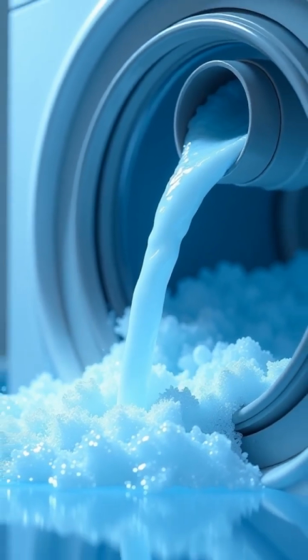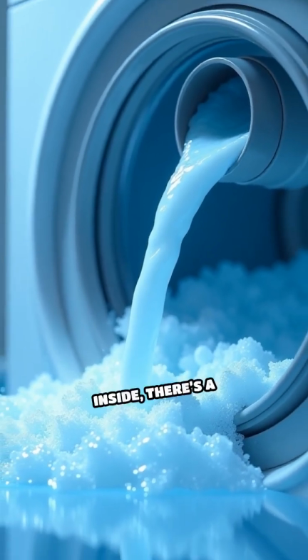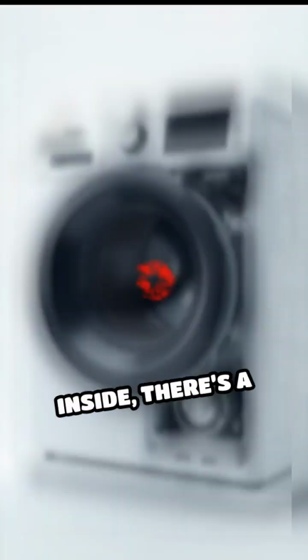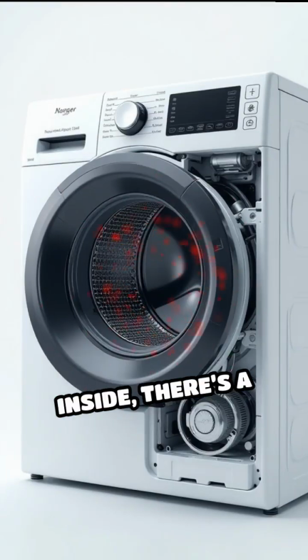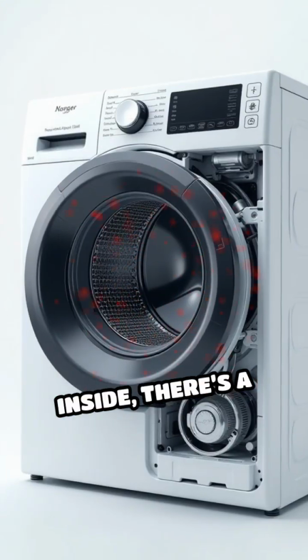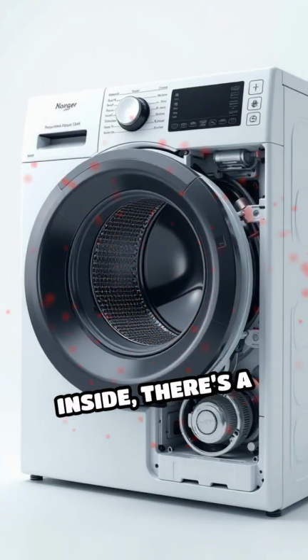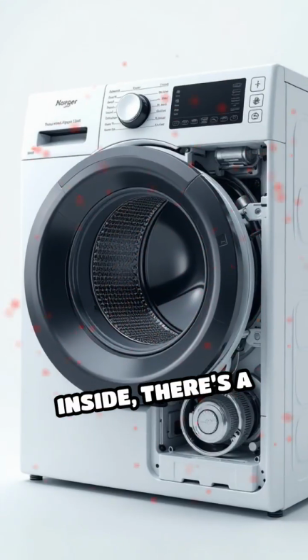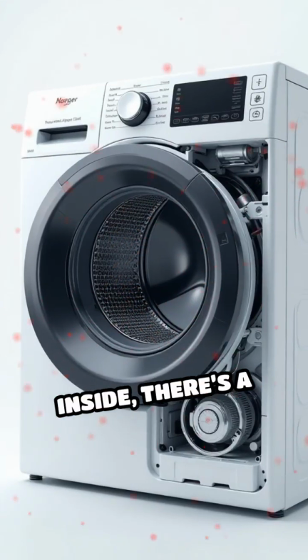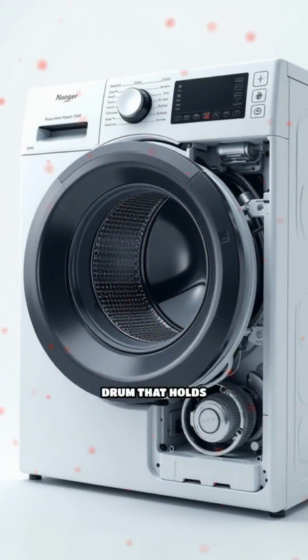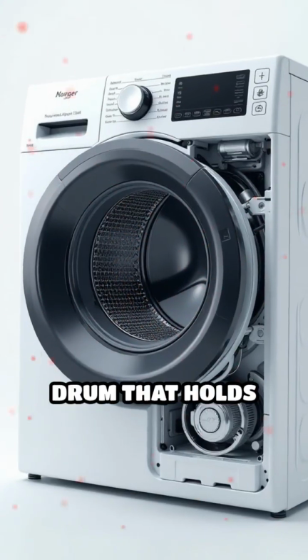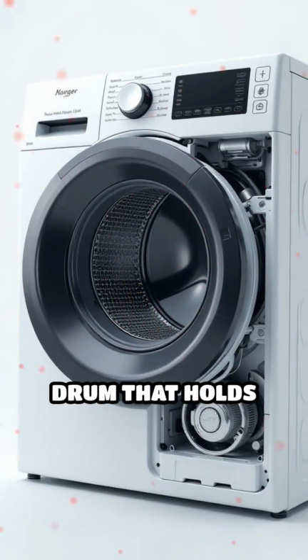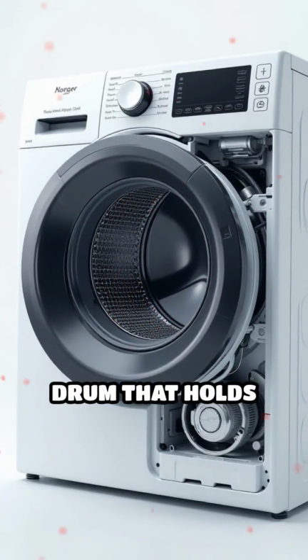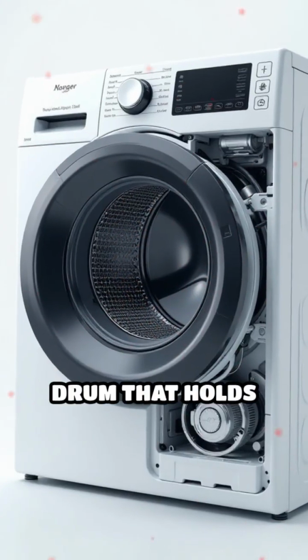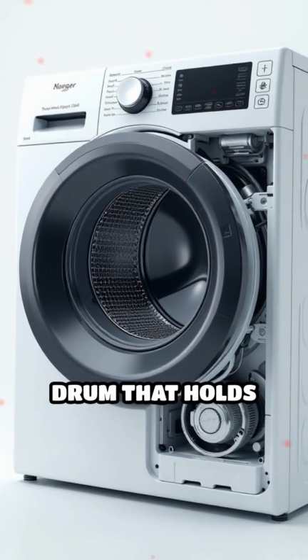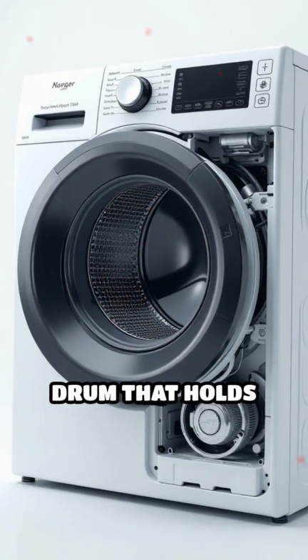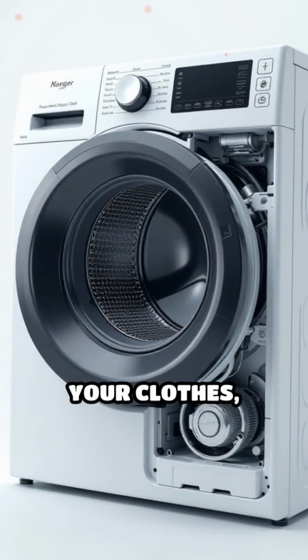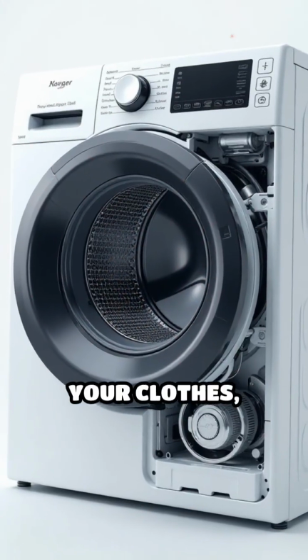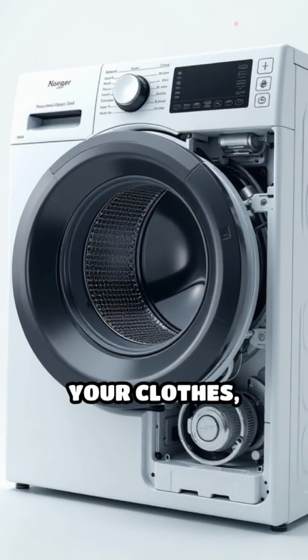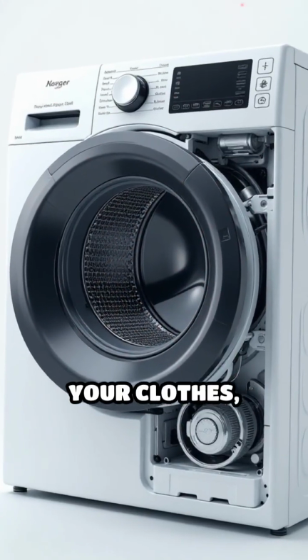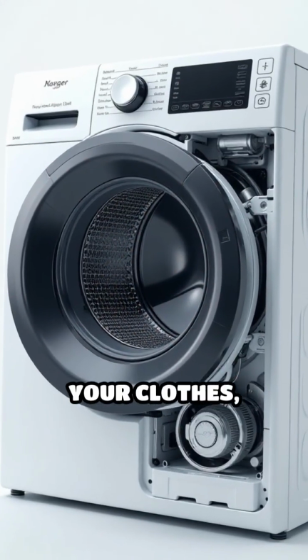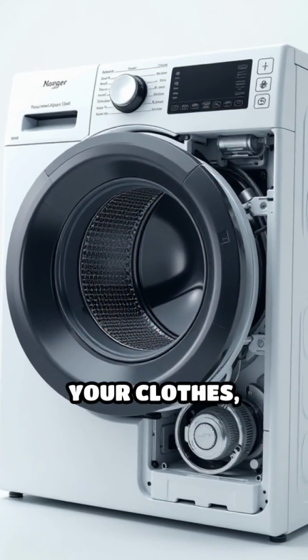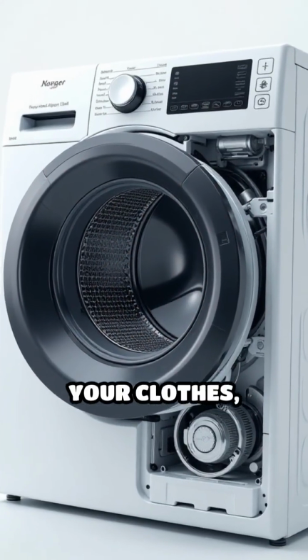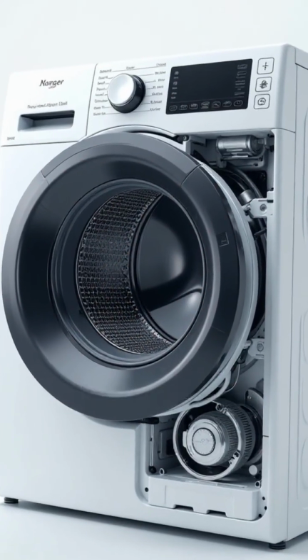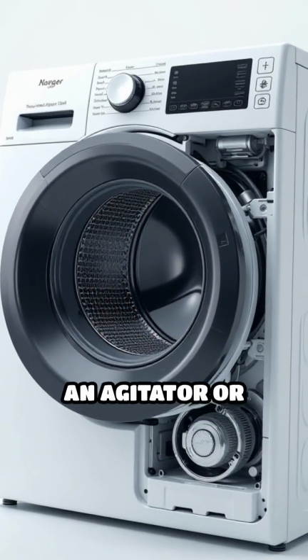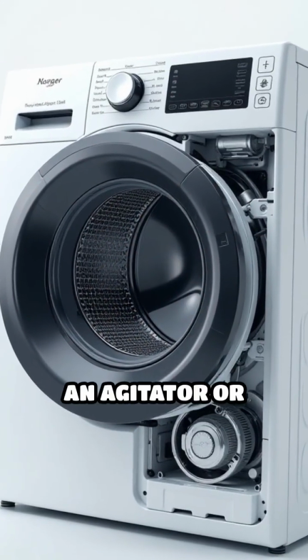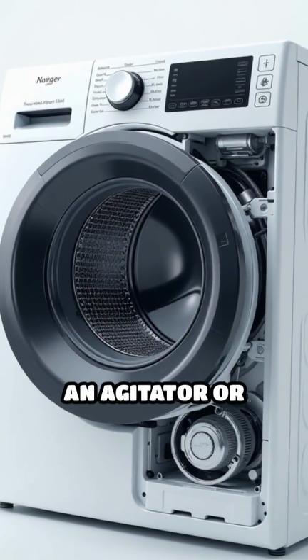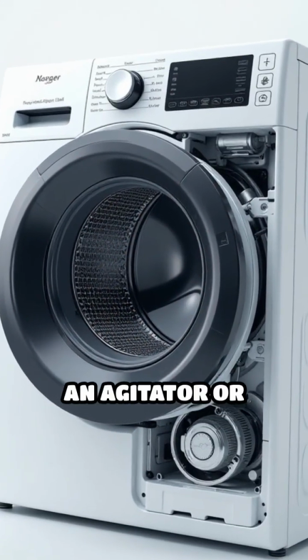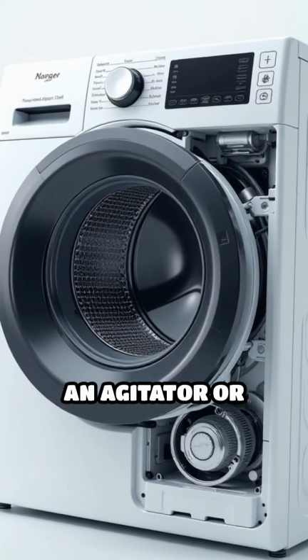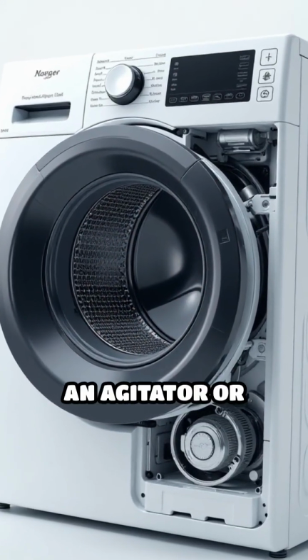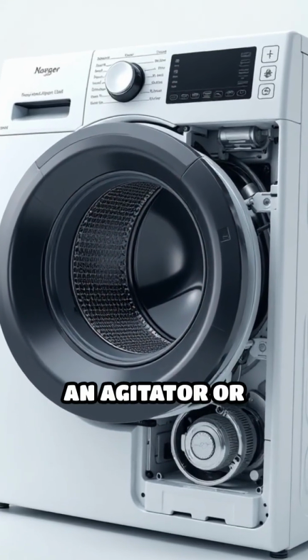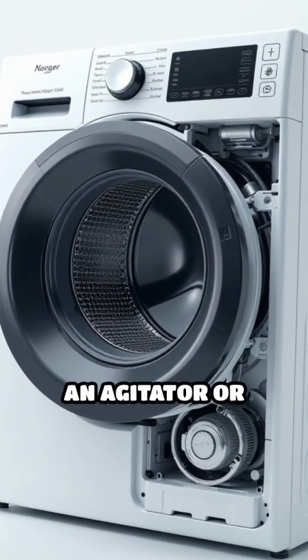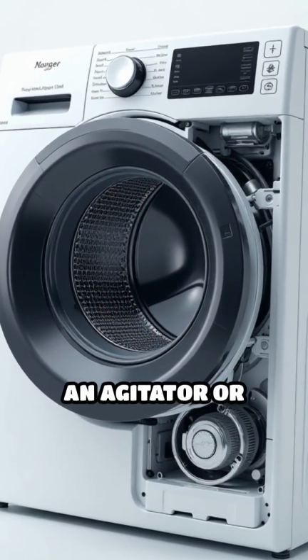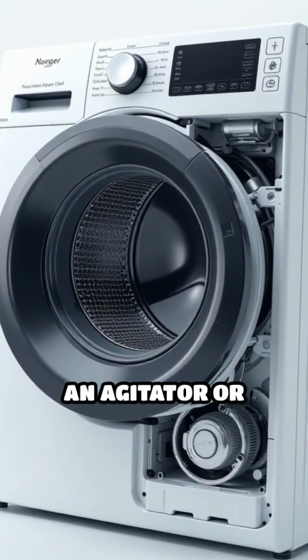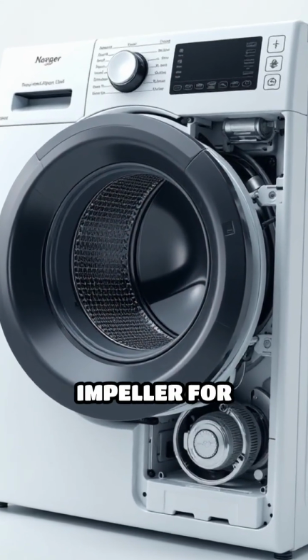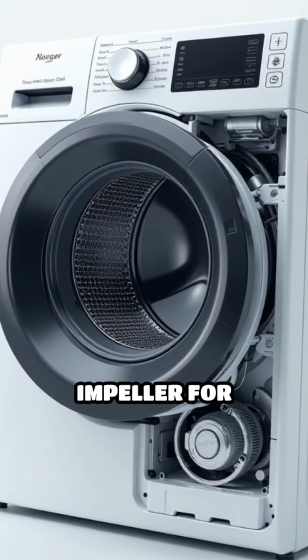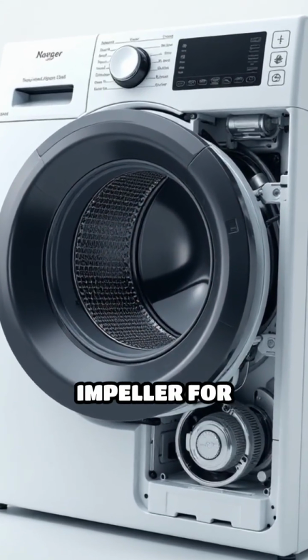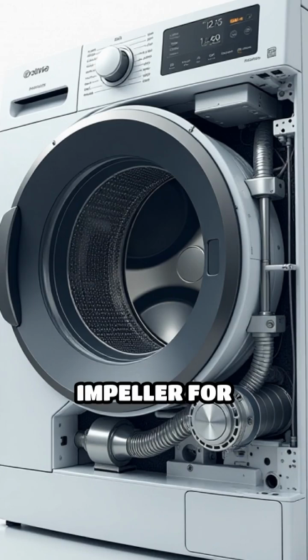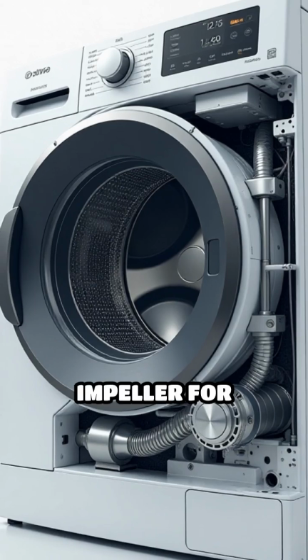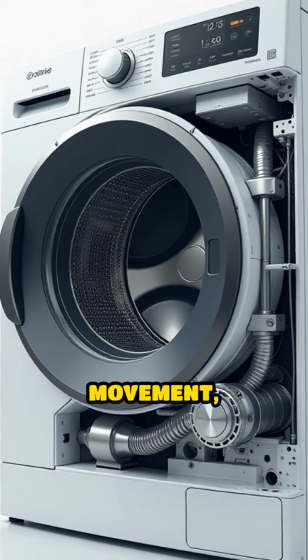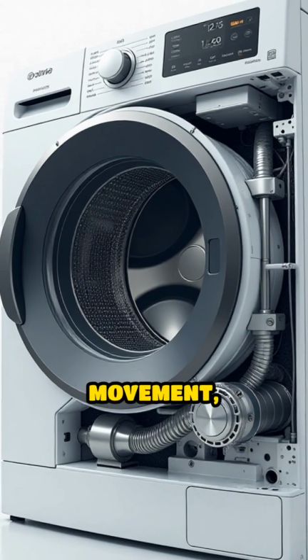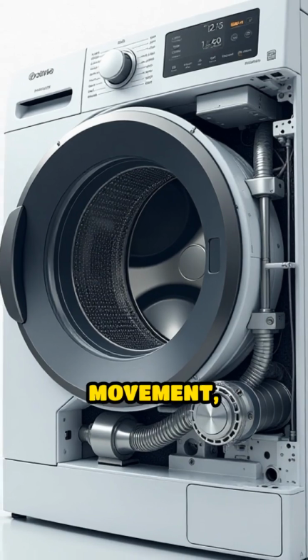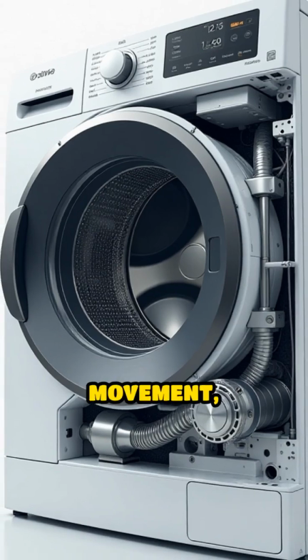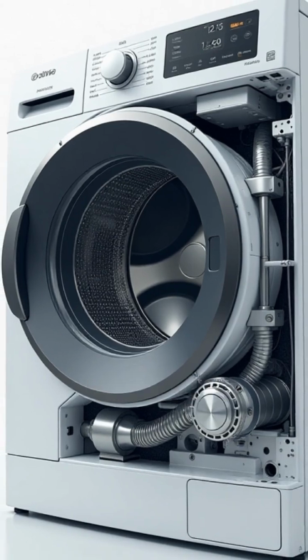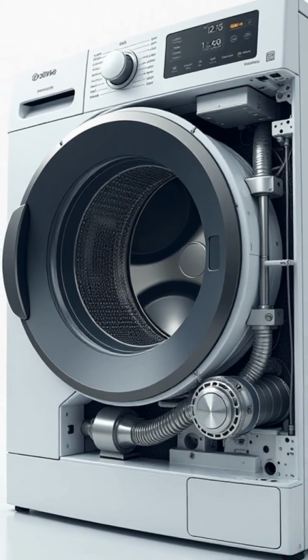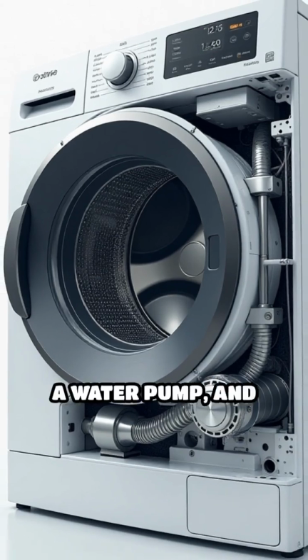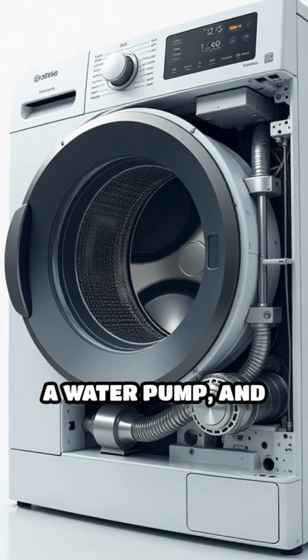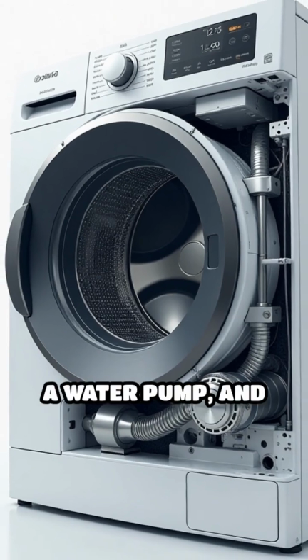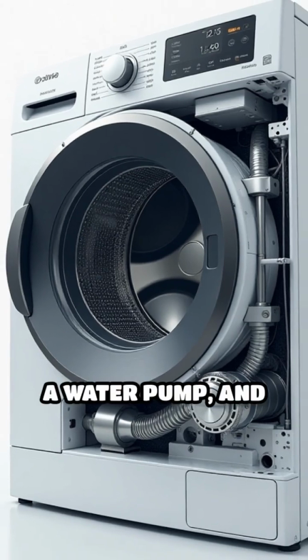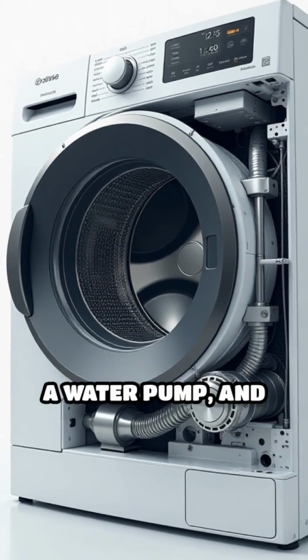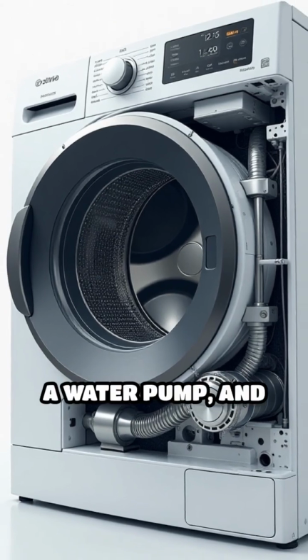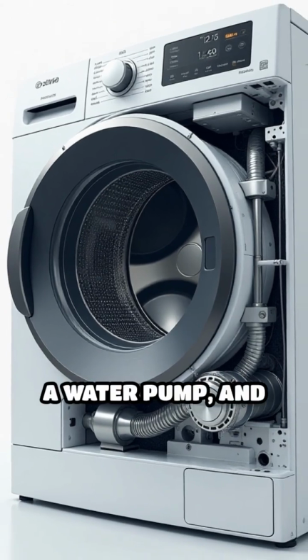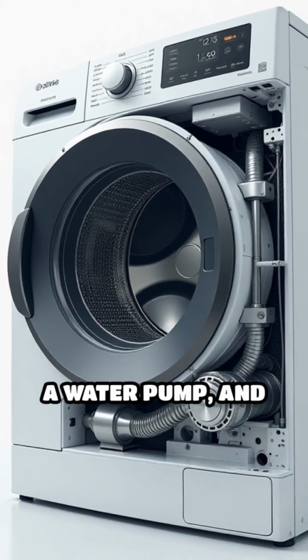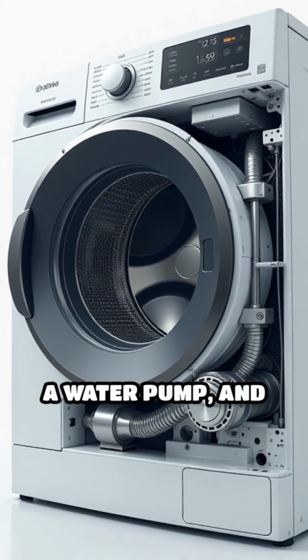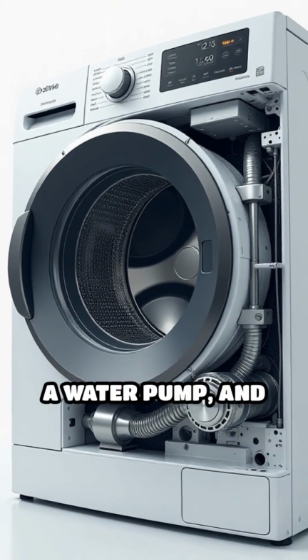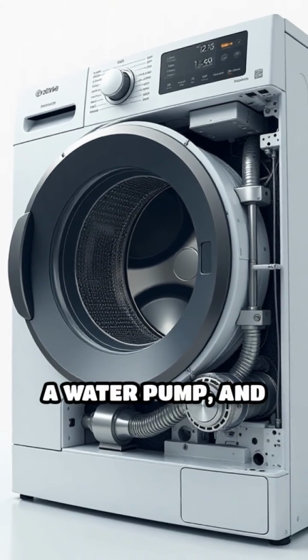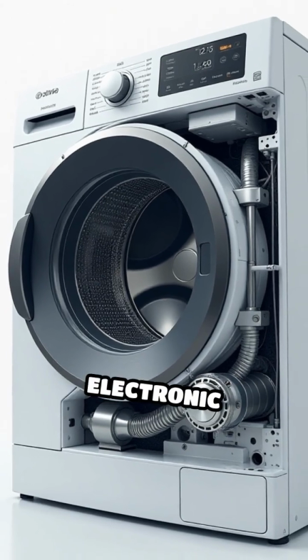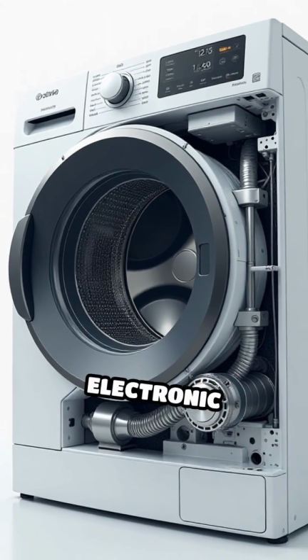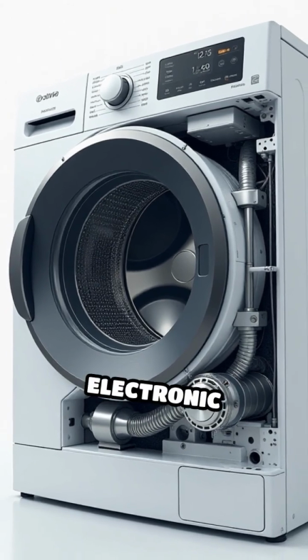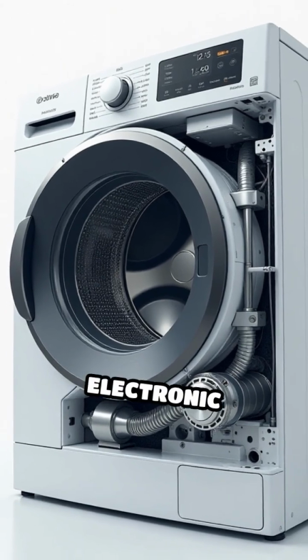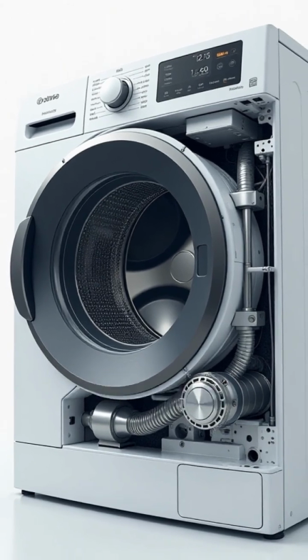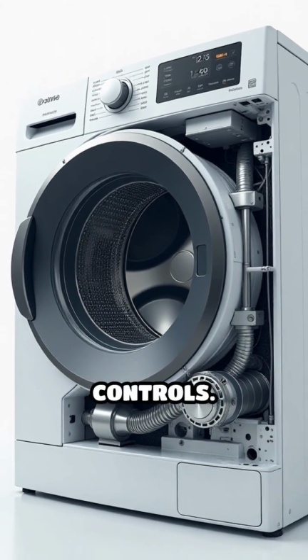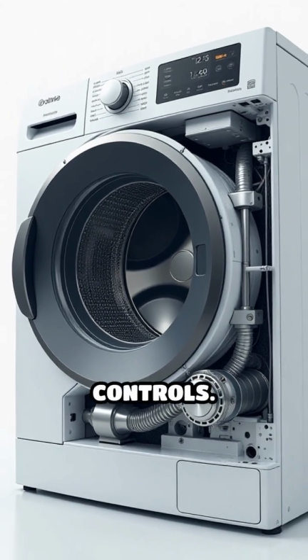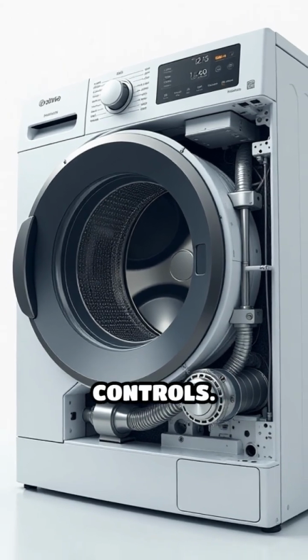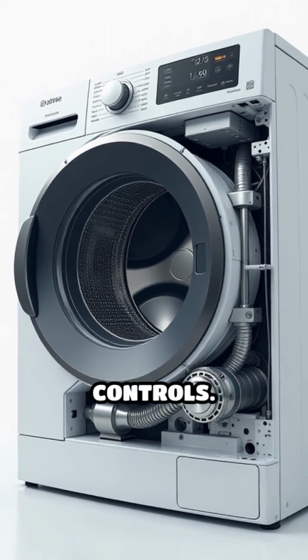Inside, there's a drum that holds your clothes, an agitator or impeller for movement, a water pump, and electronic controls.